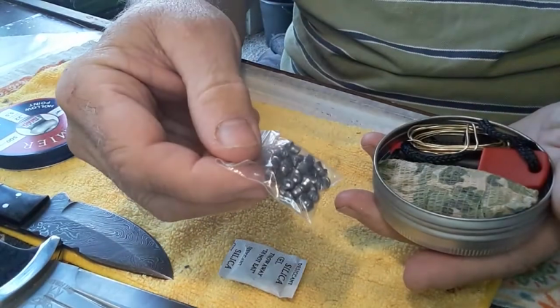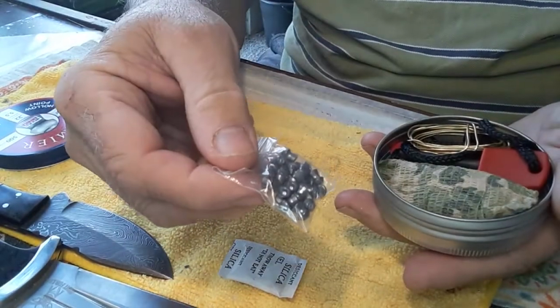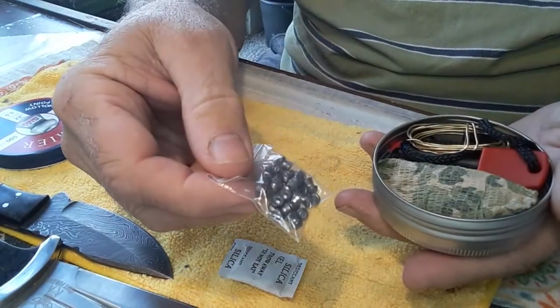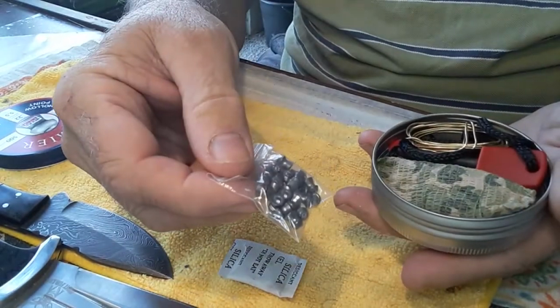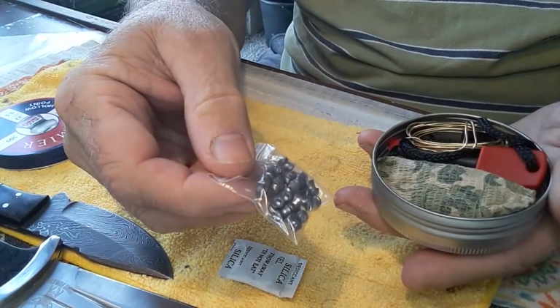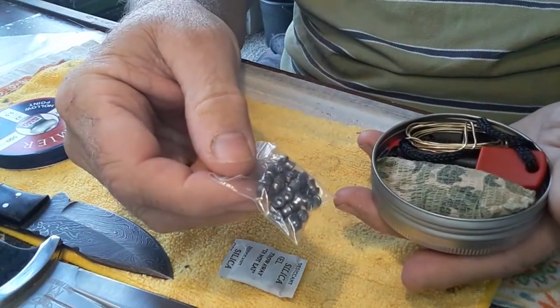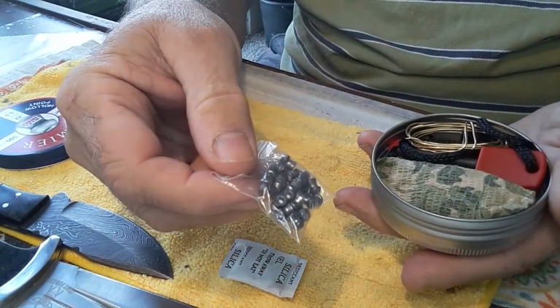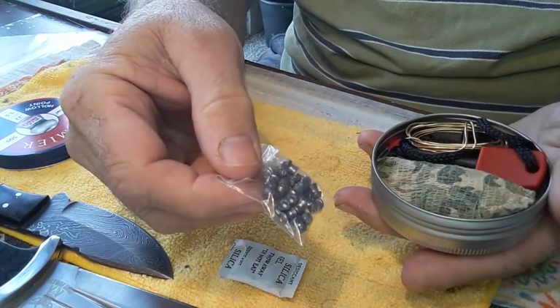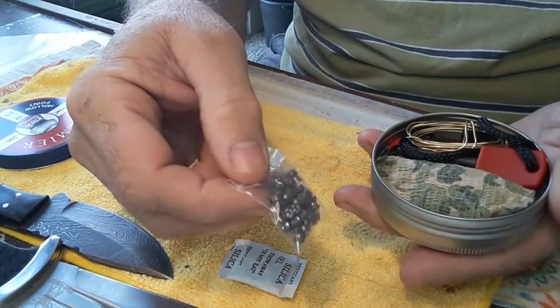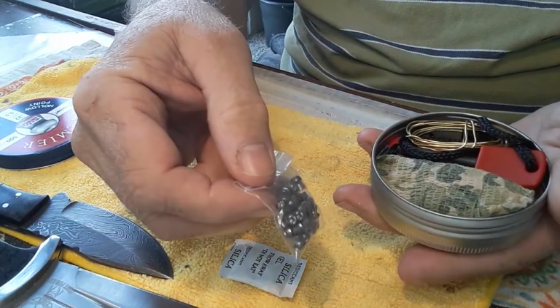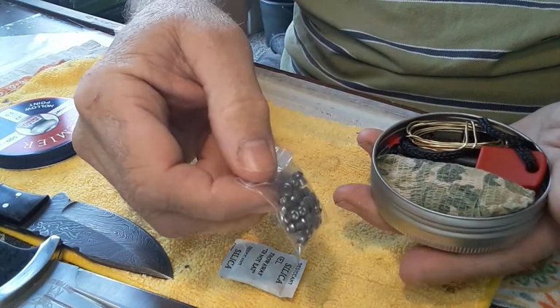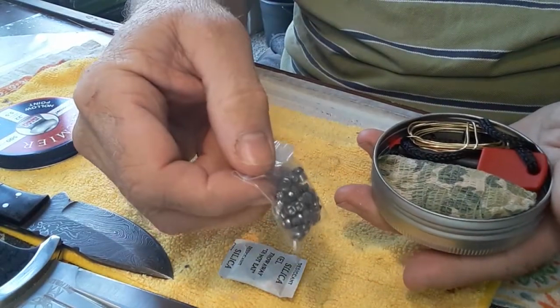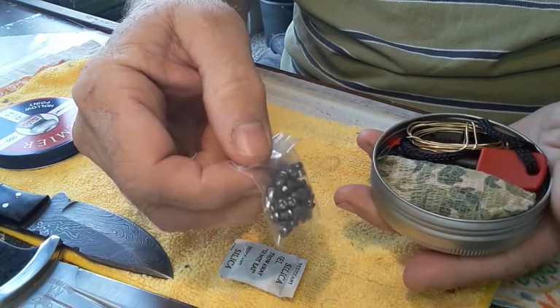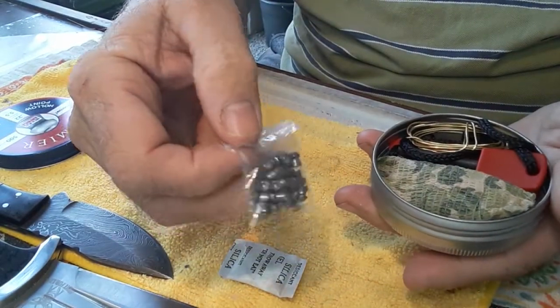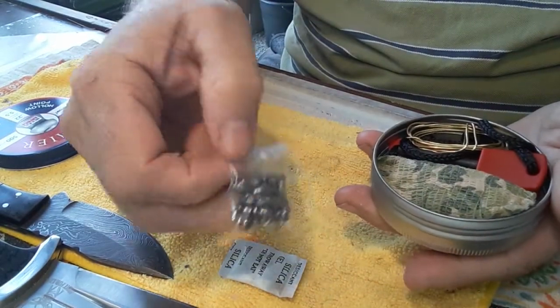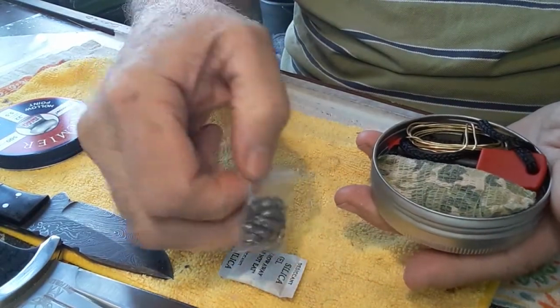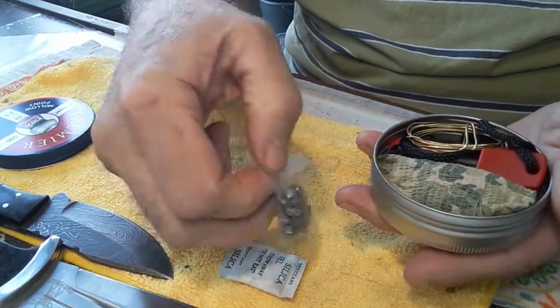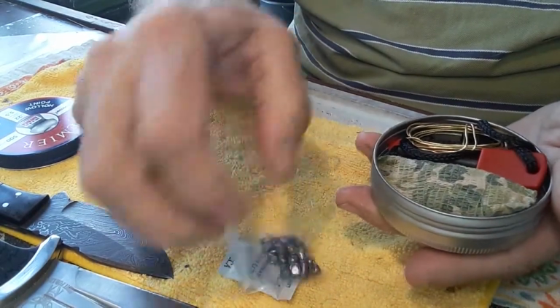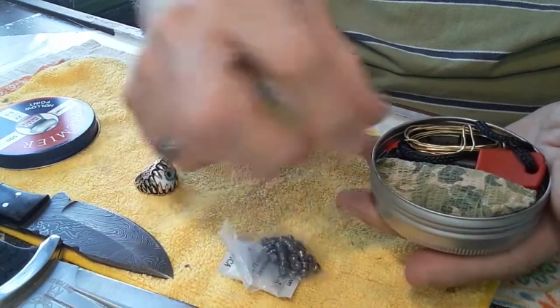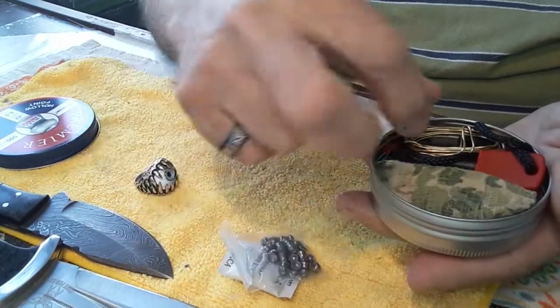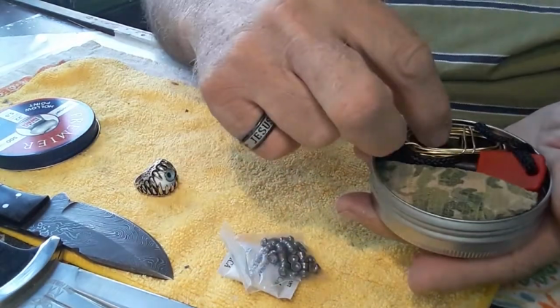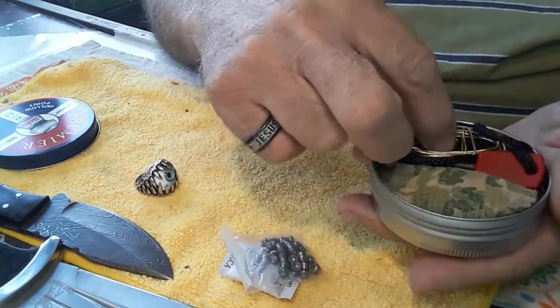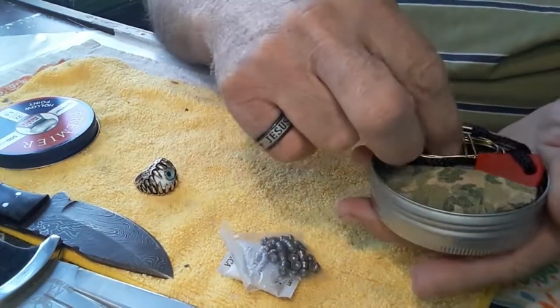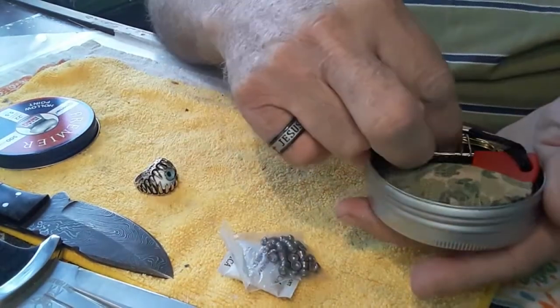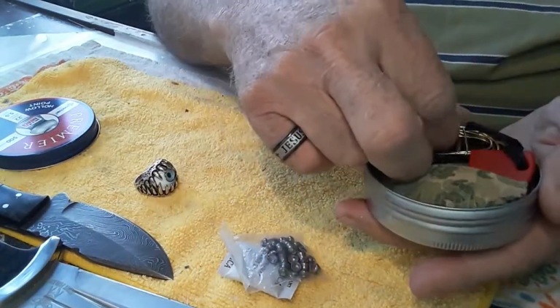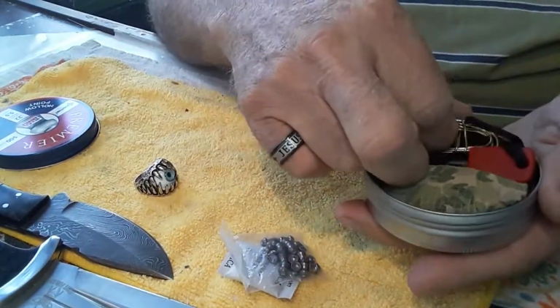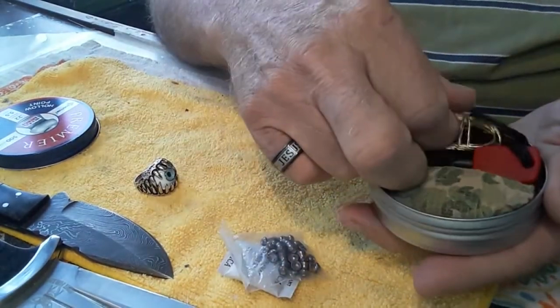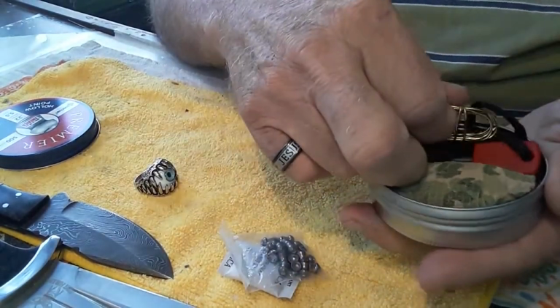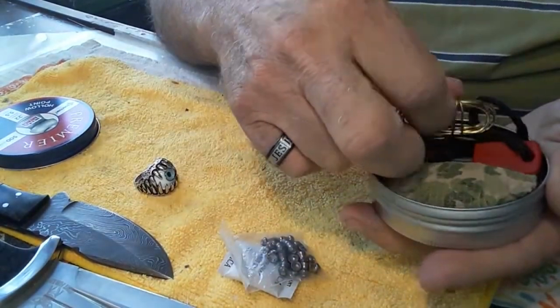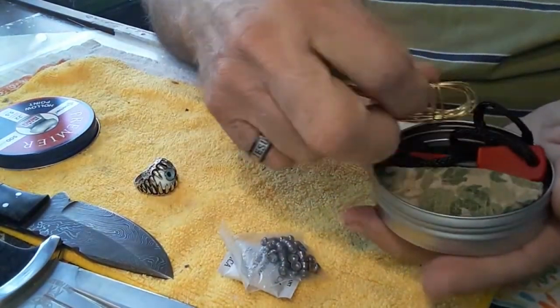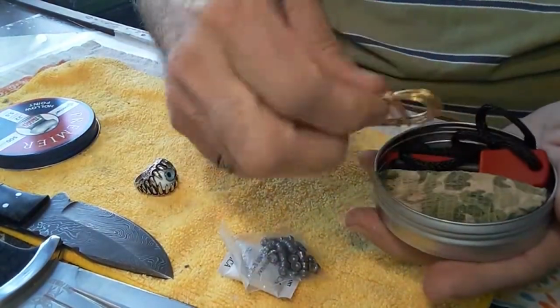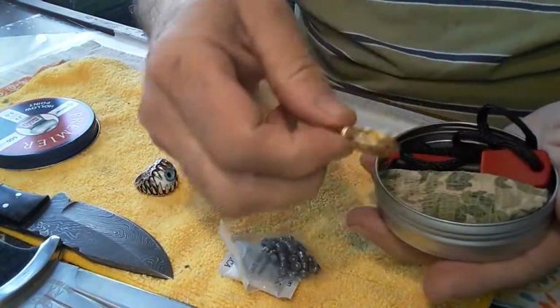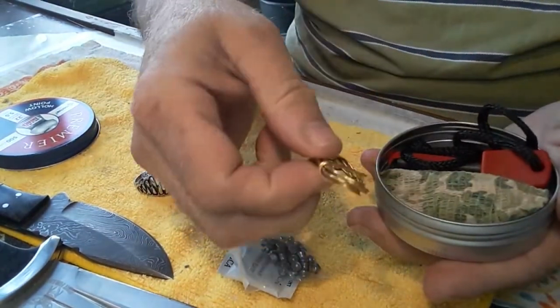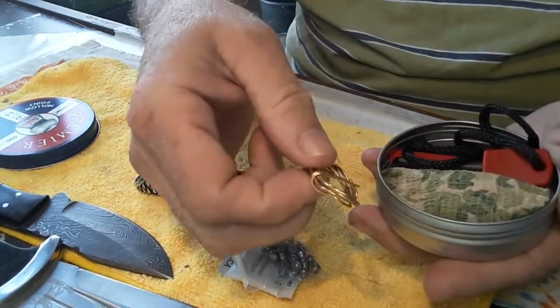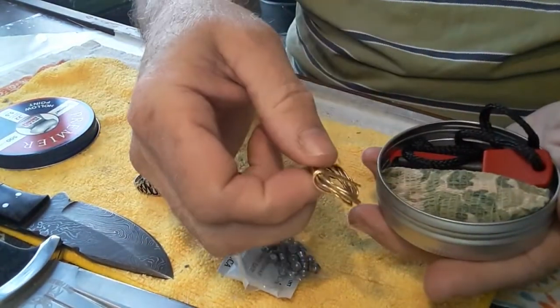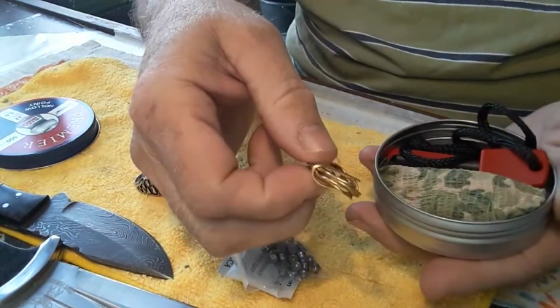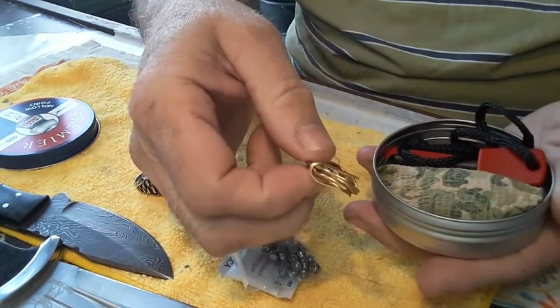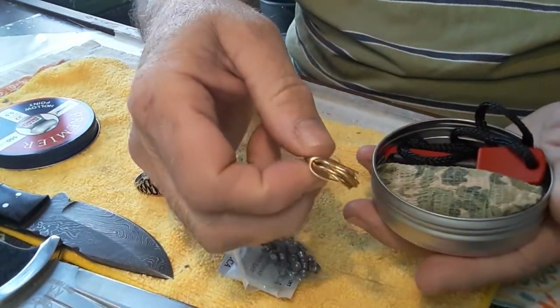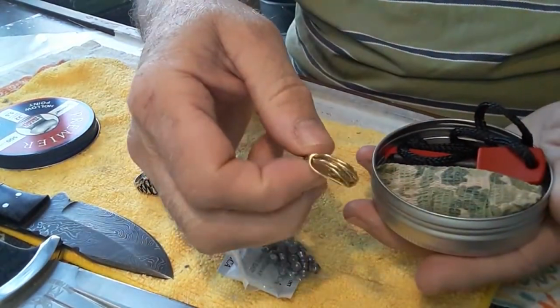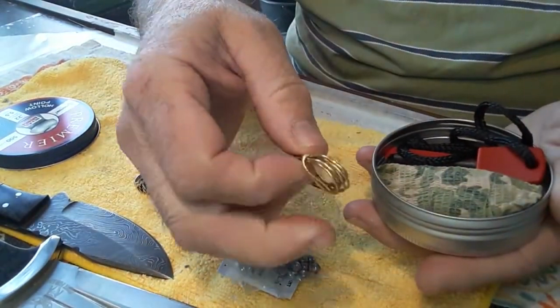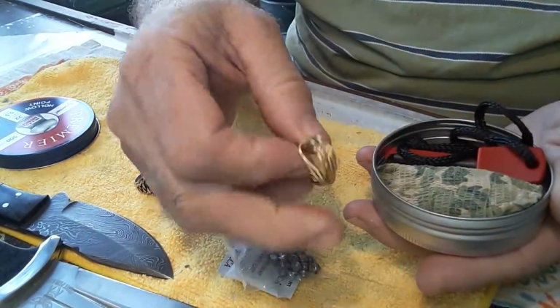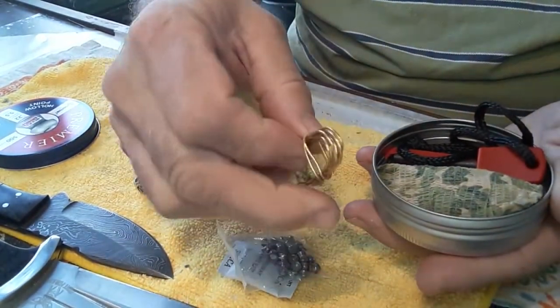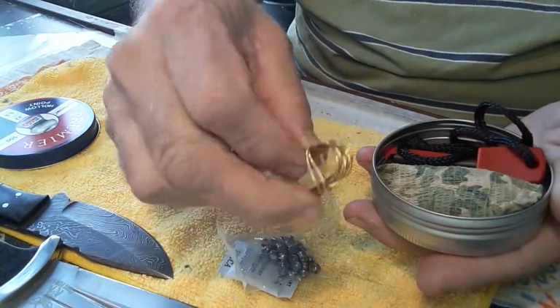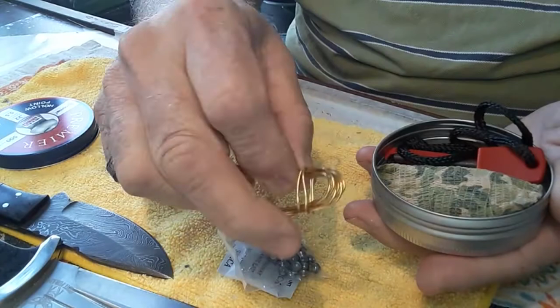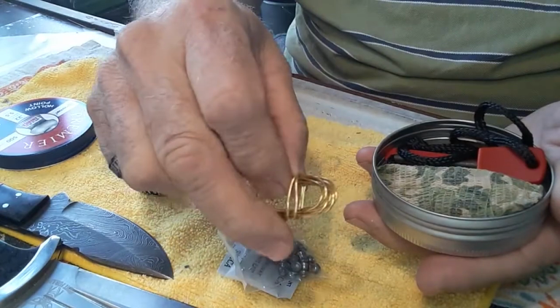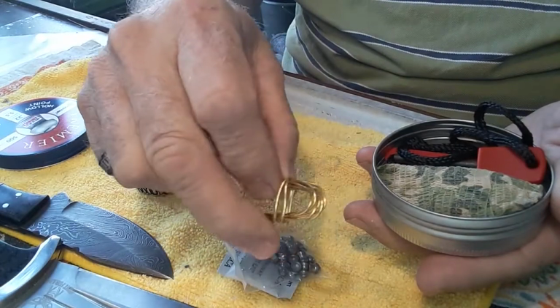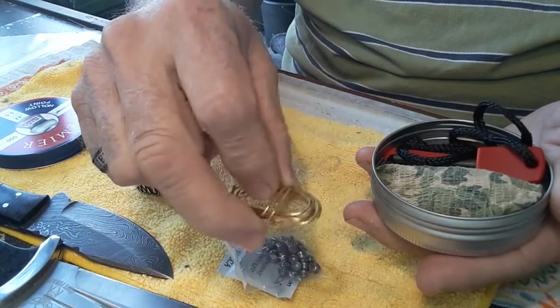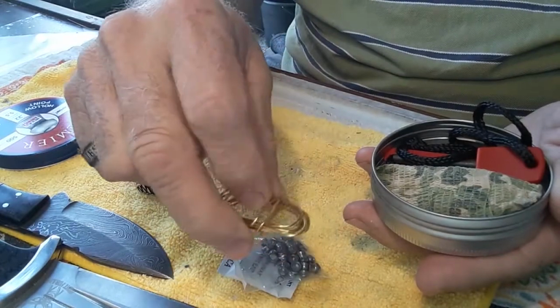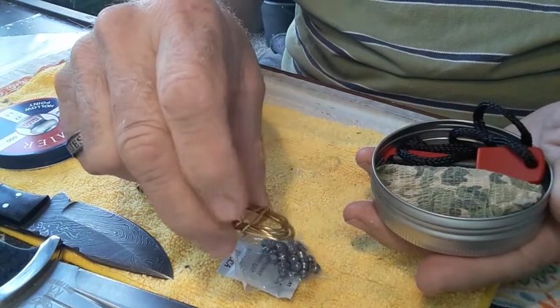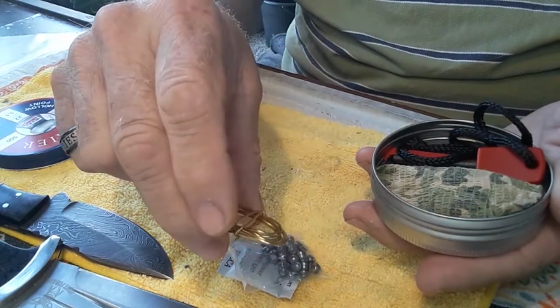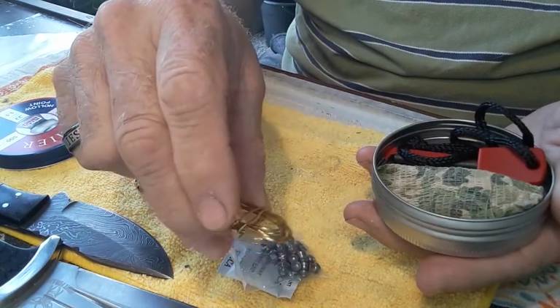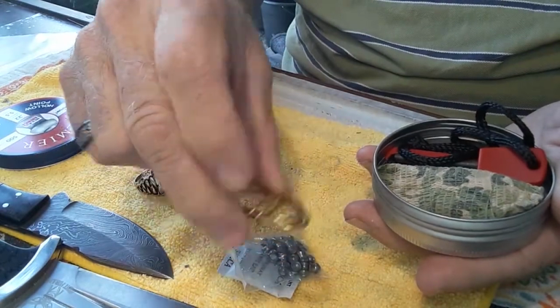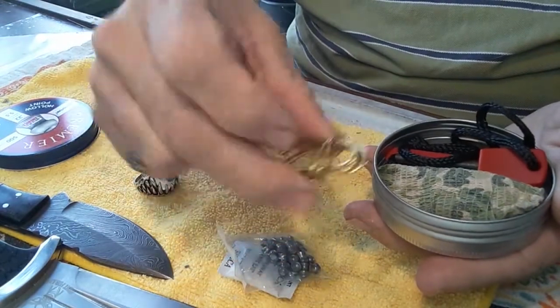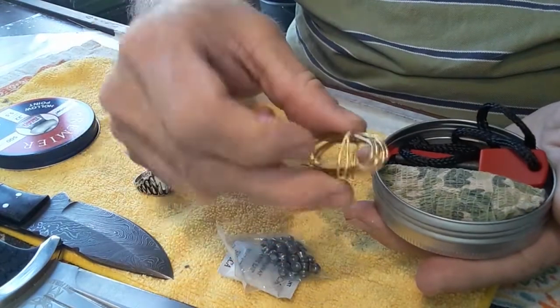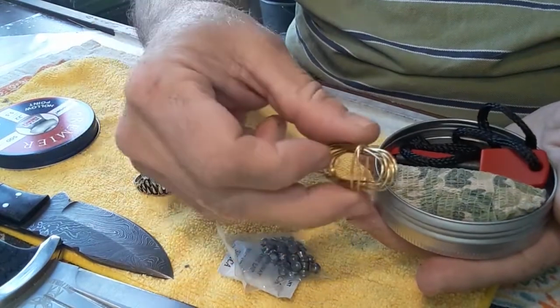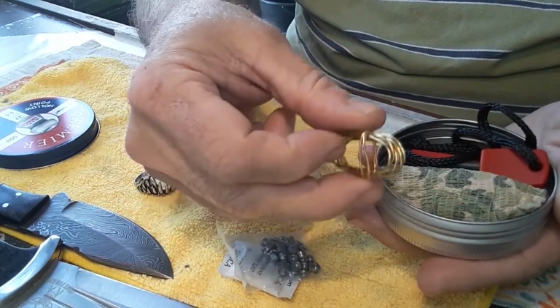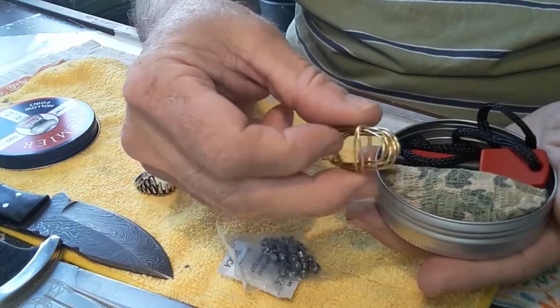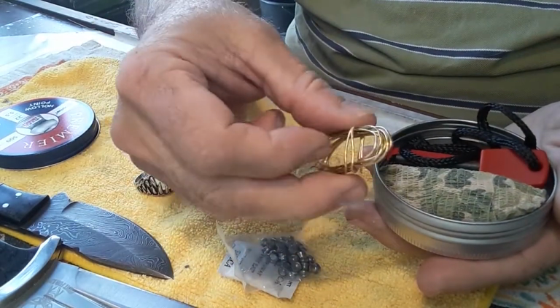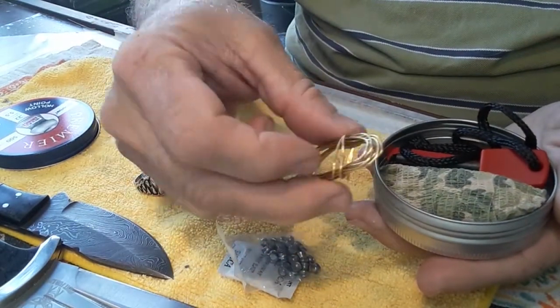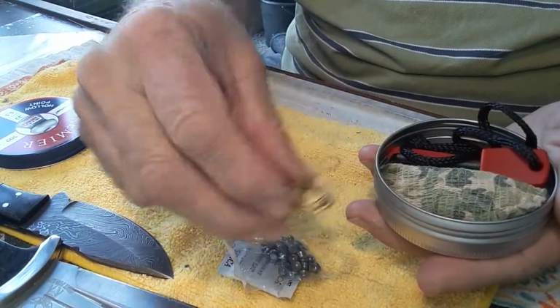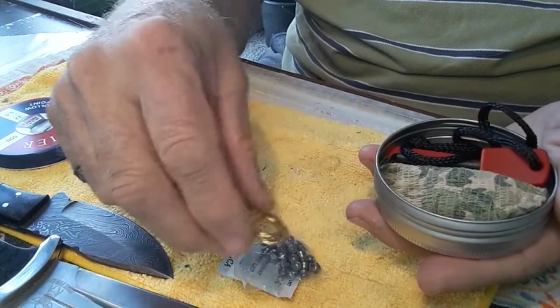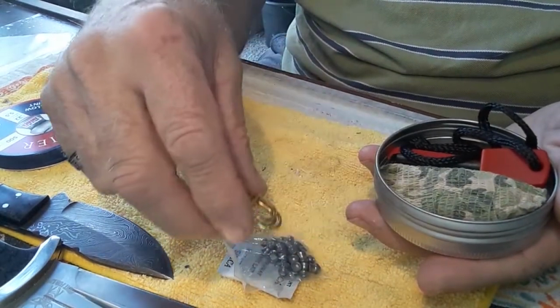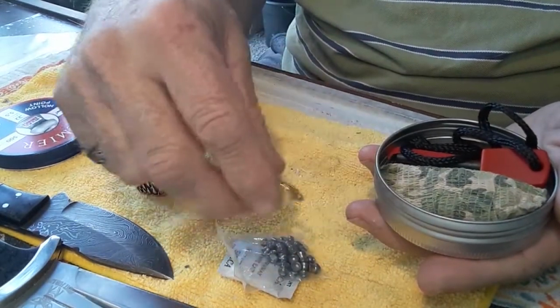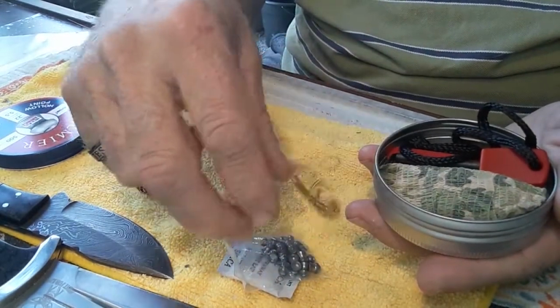There are 25 extra .22 caliber pellets, and 10 feet of wire that I can use for making snares or whatever.